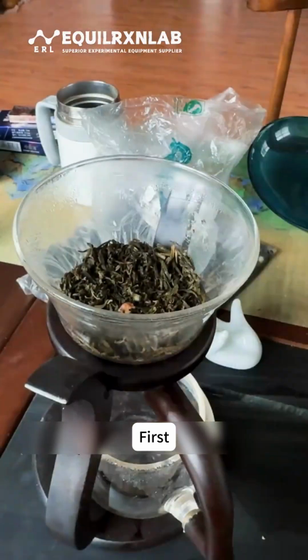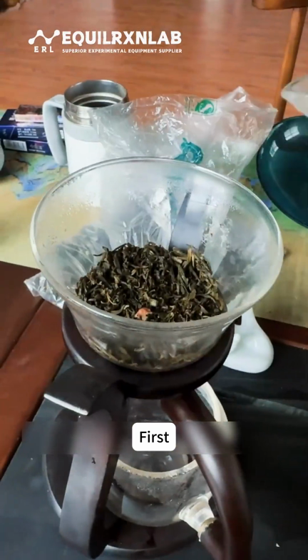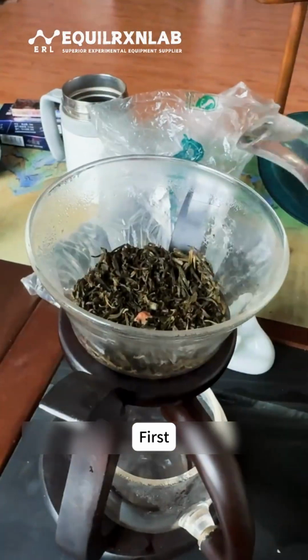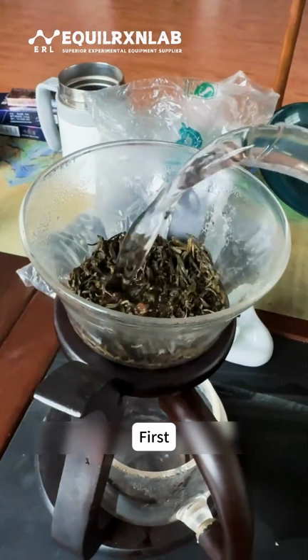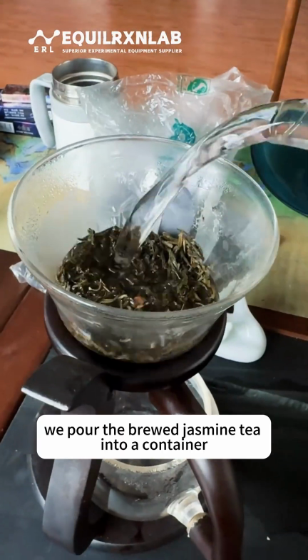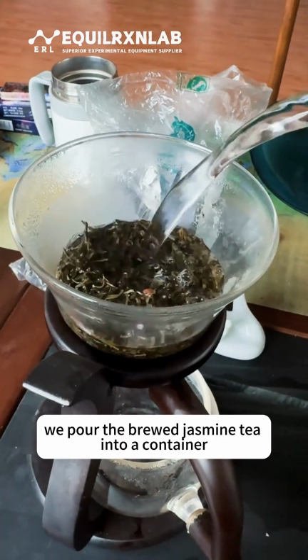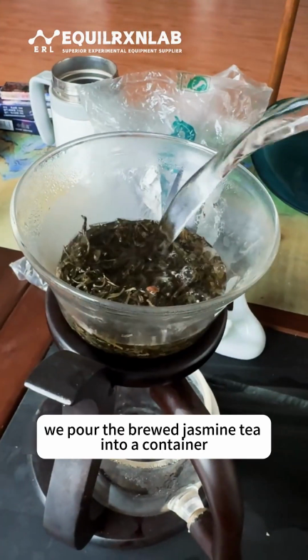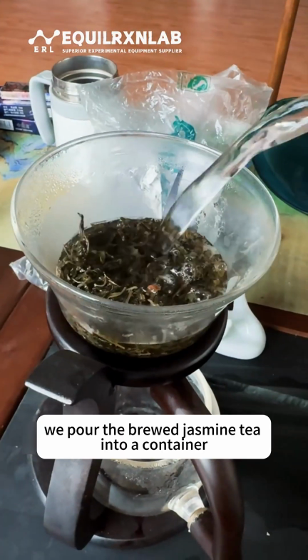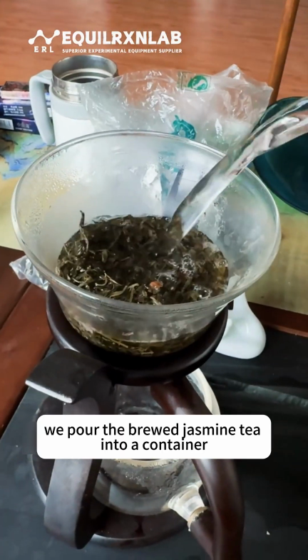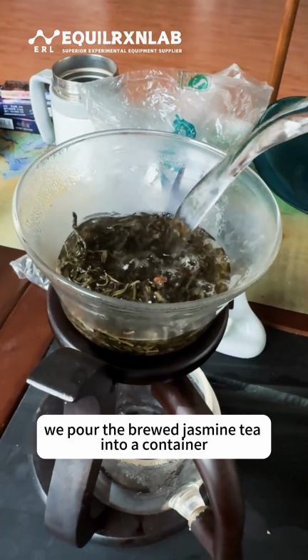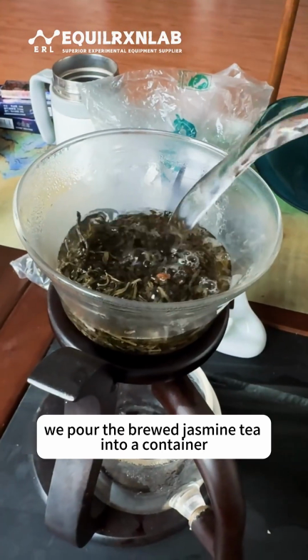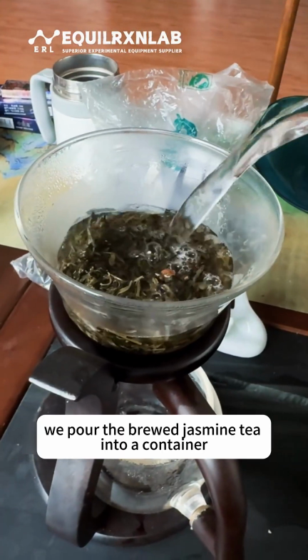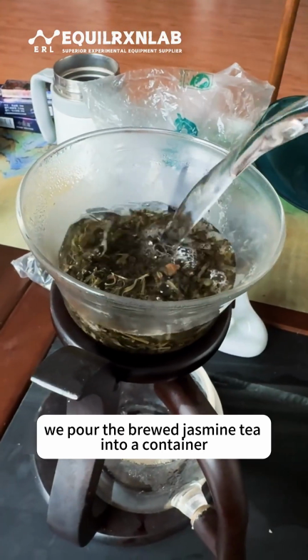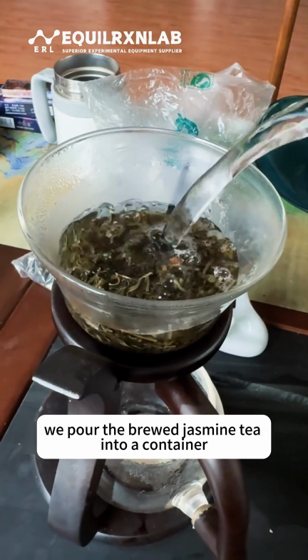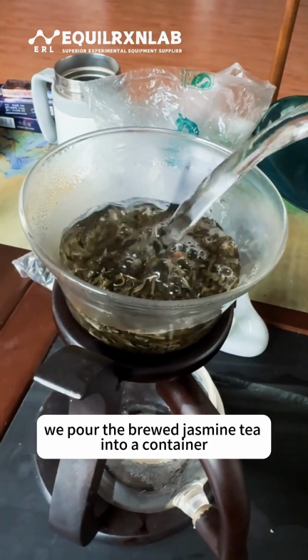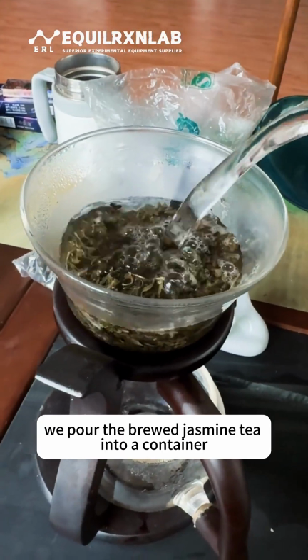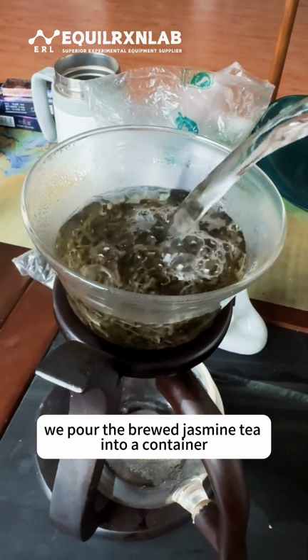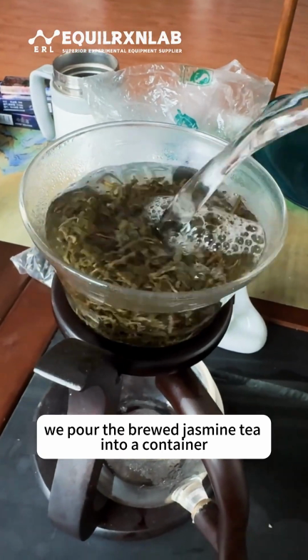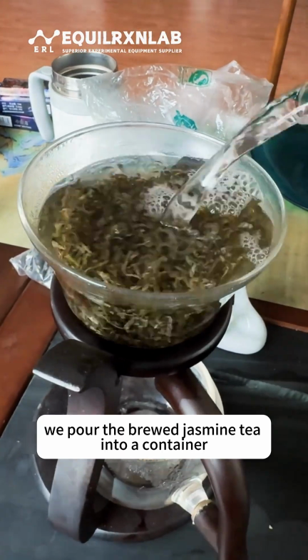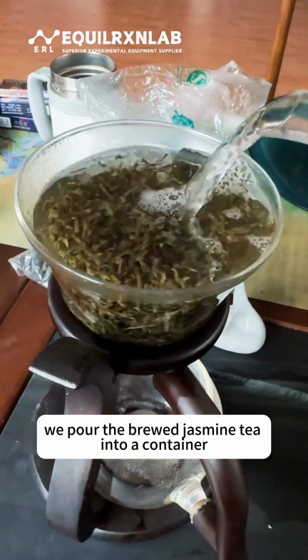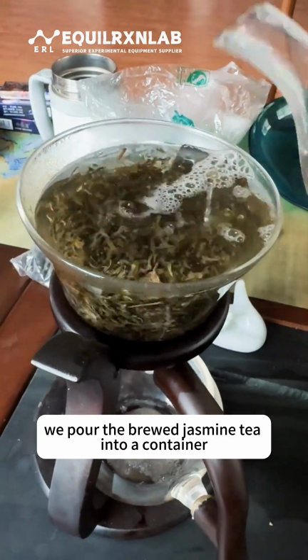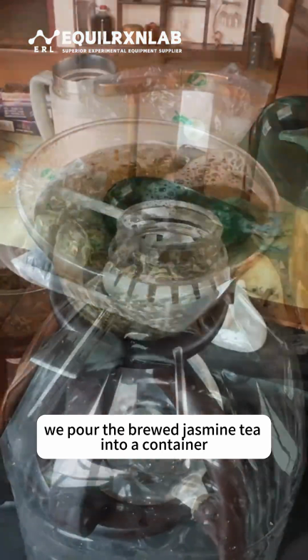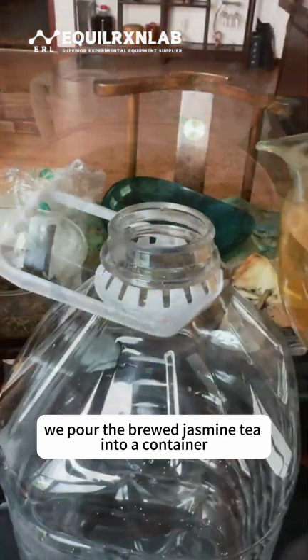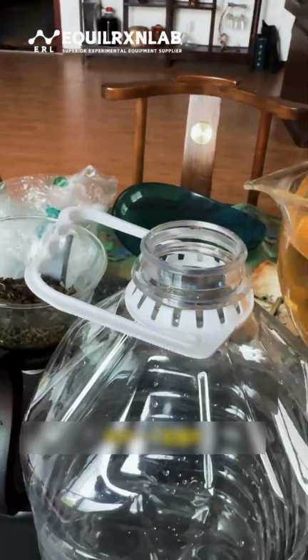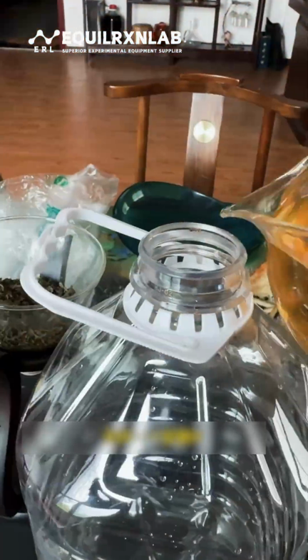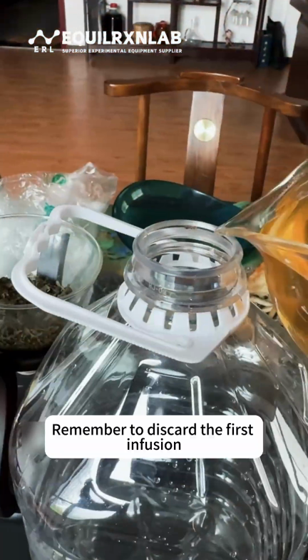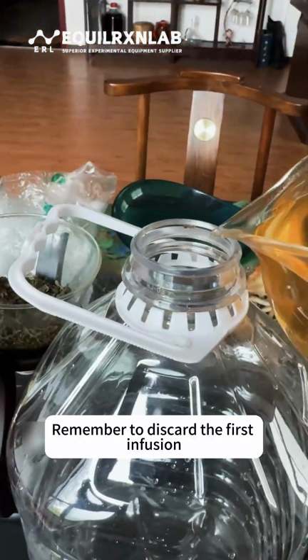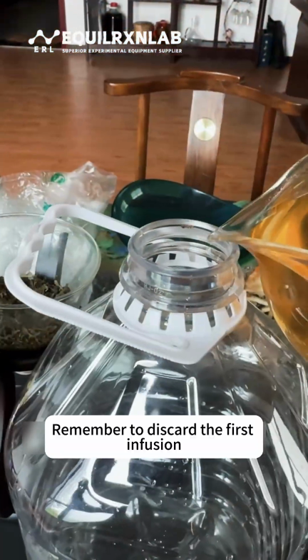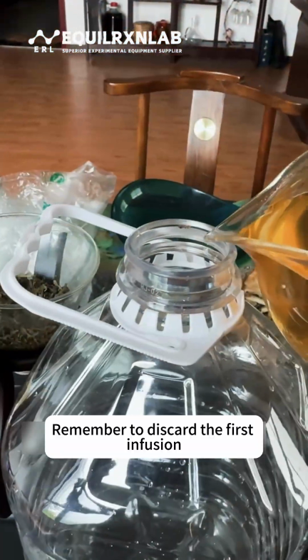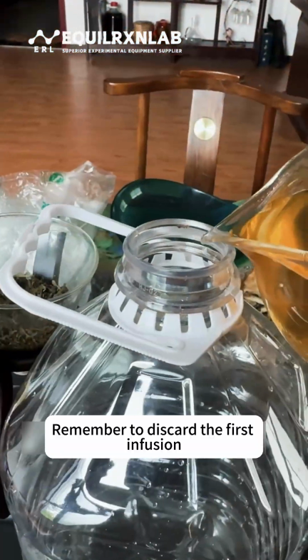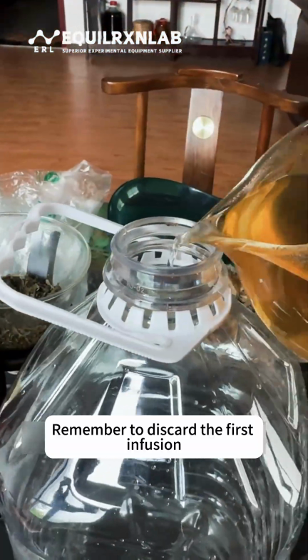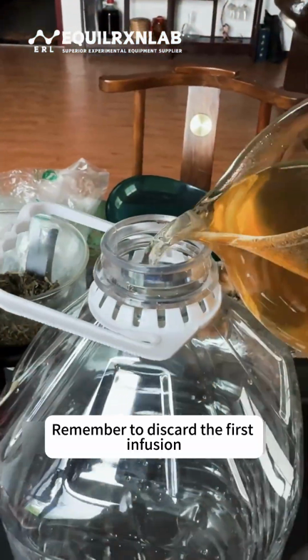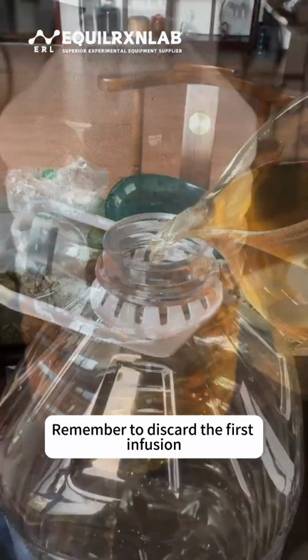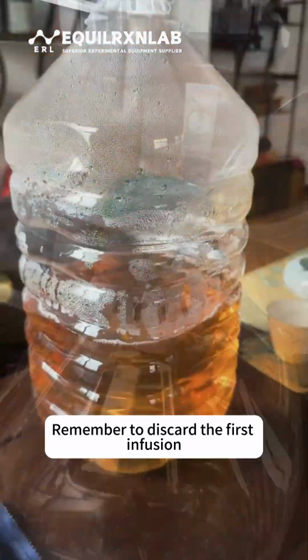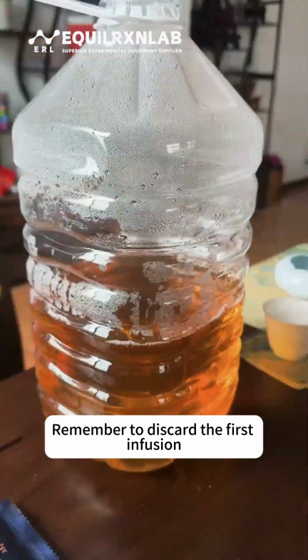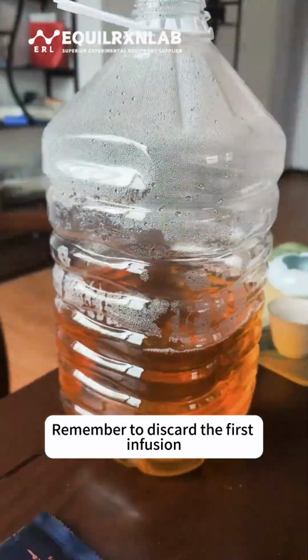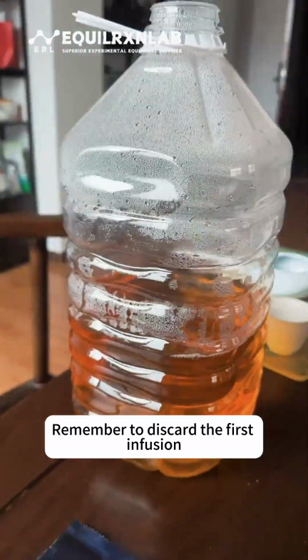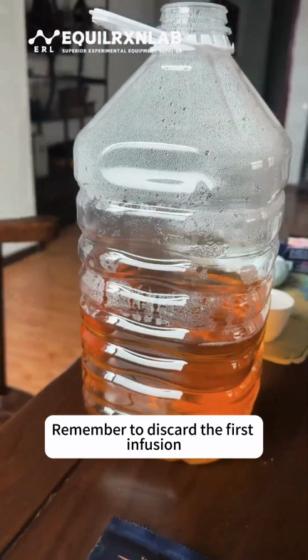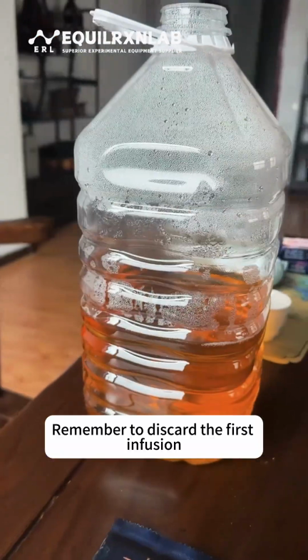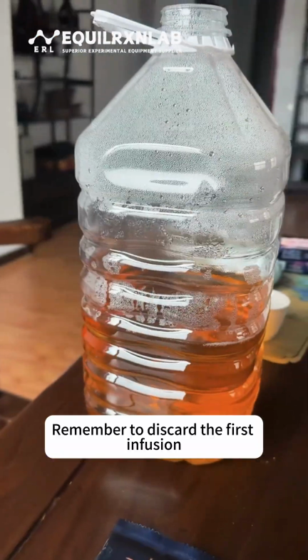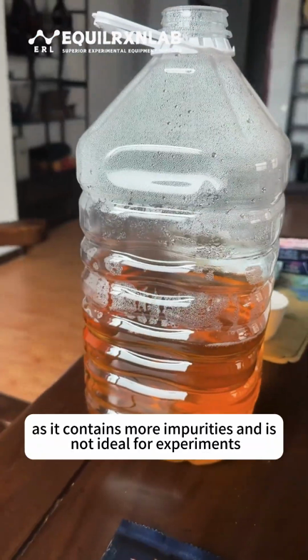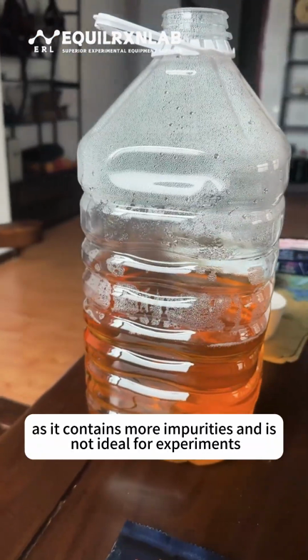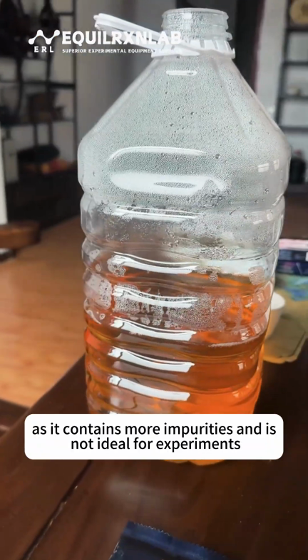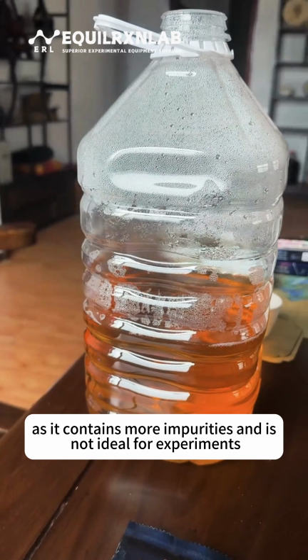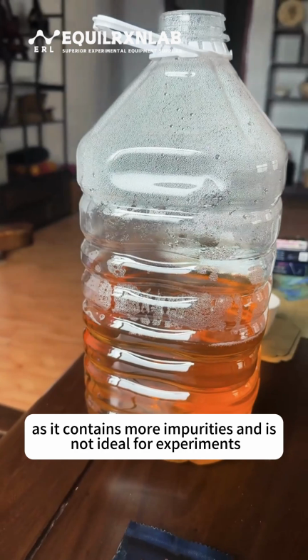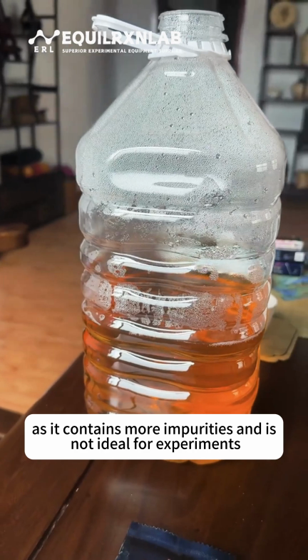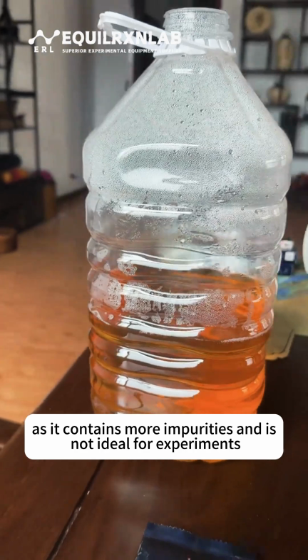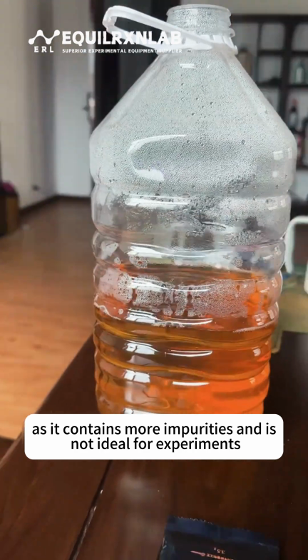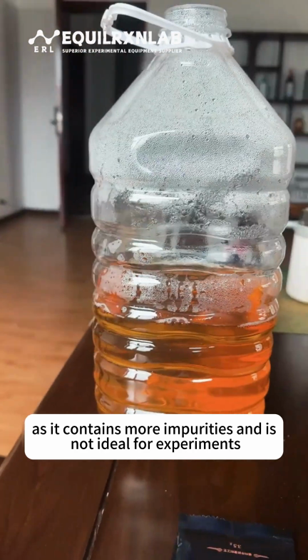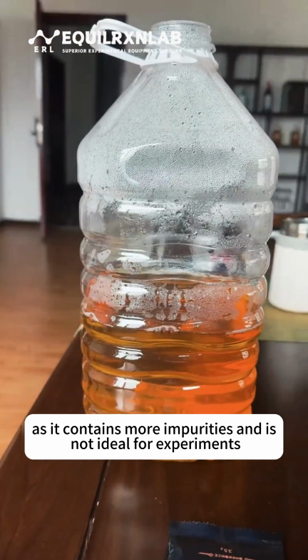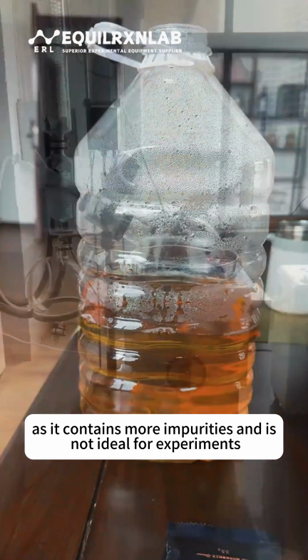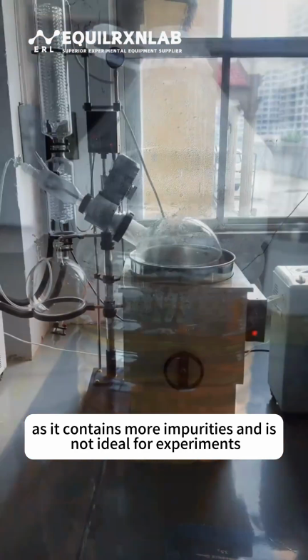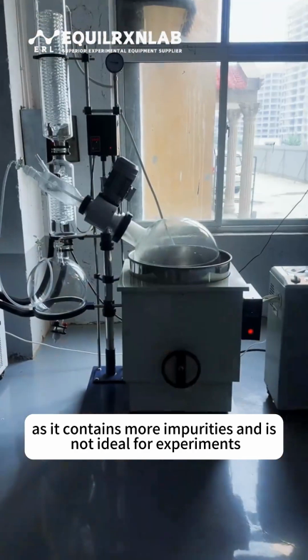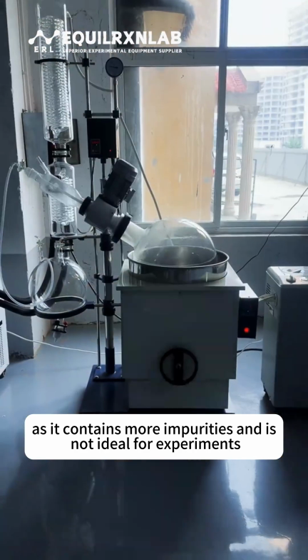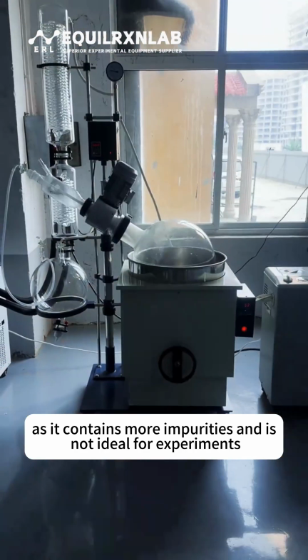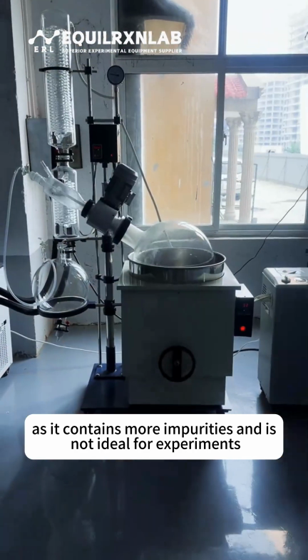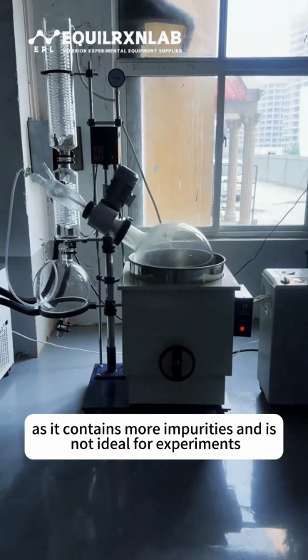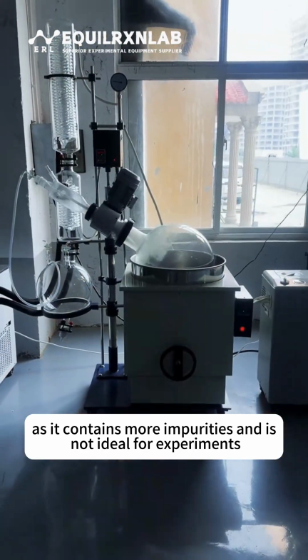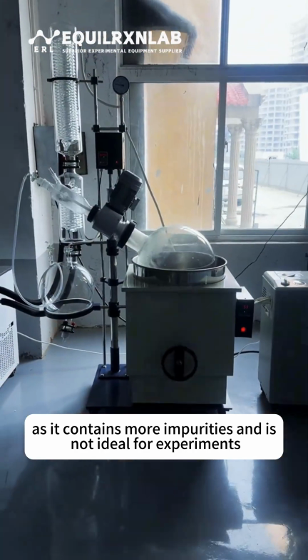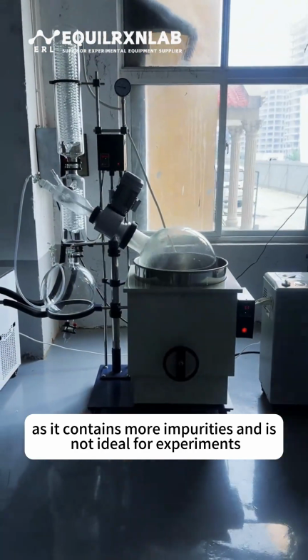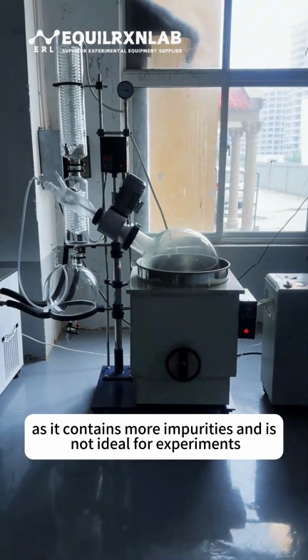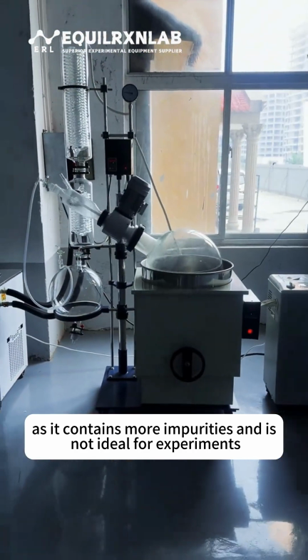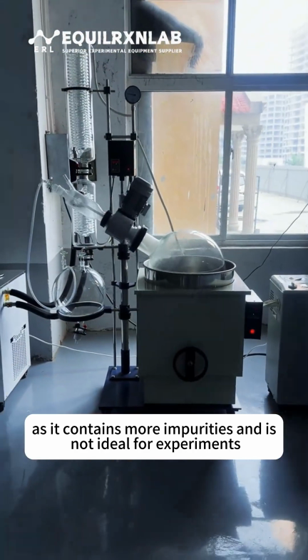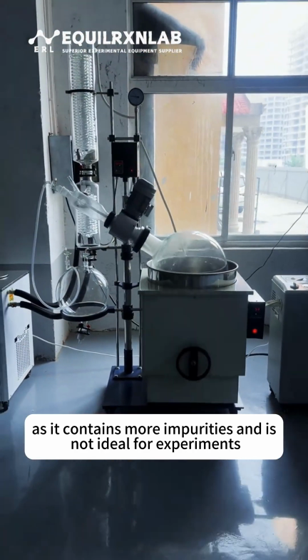First, we pour the brewed jasmine tea into a container. Remember to discard the first infusion, as it contains more impurities and is not ideal for experiments.